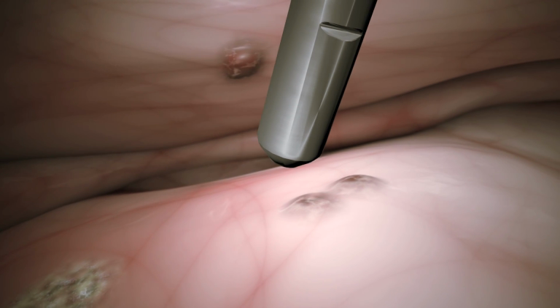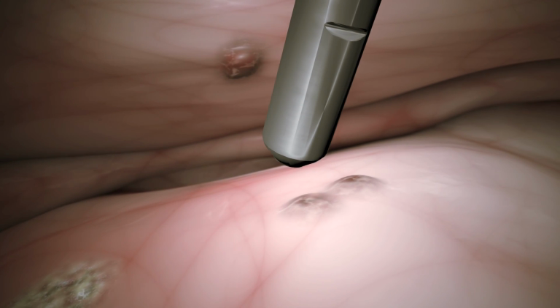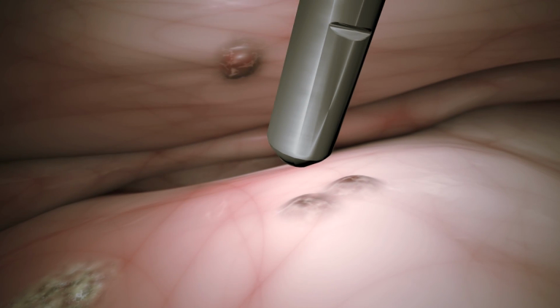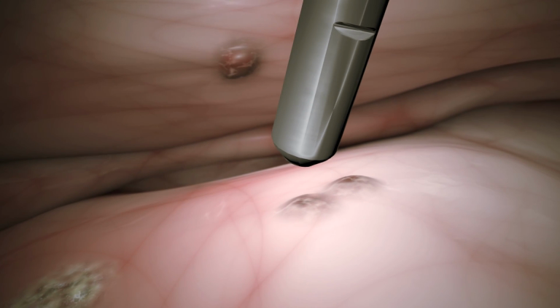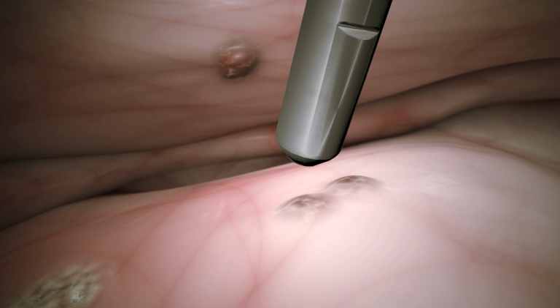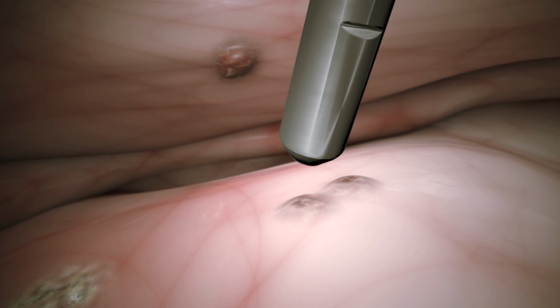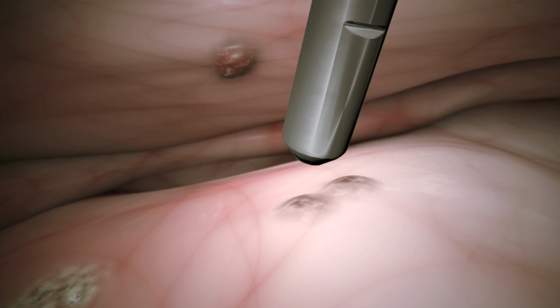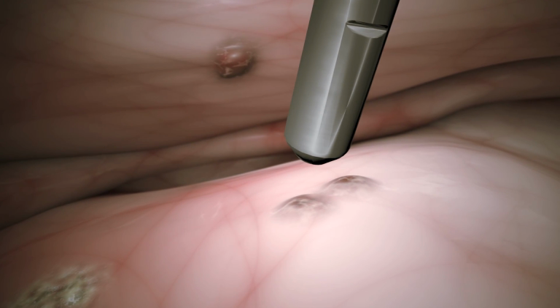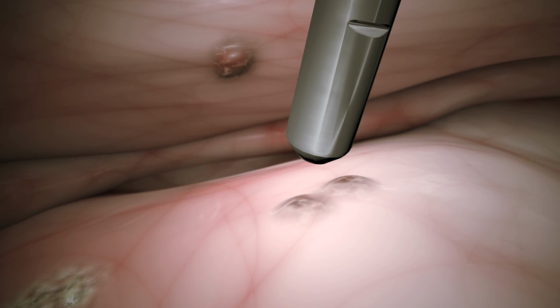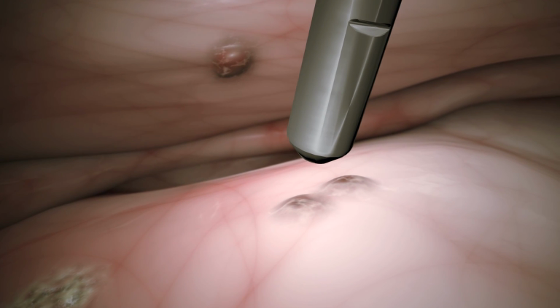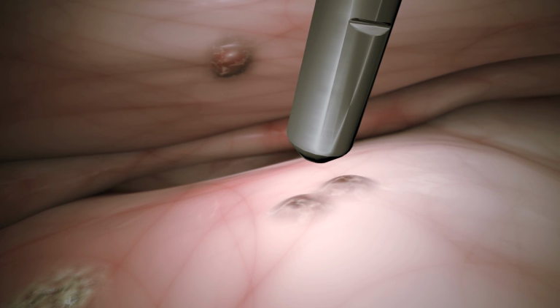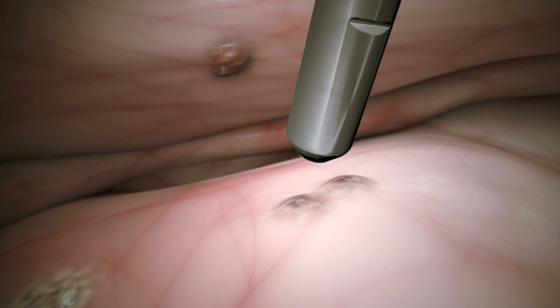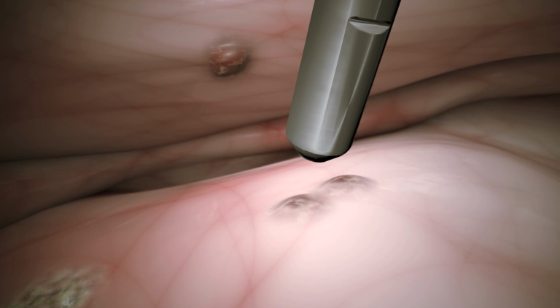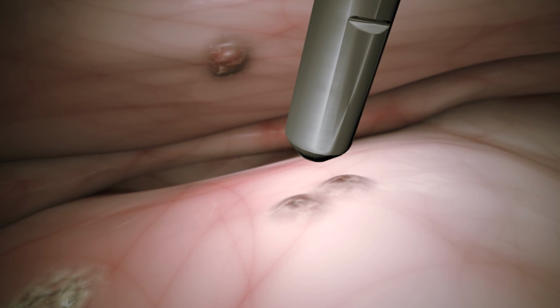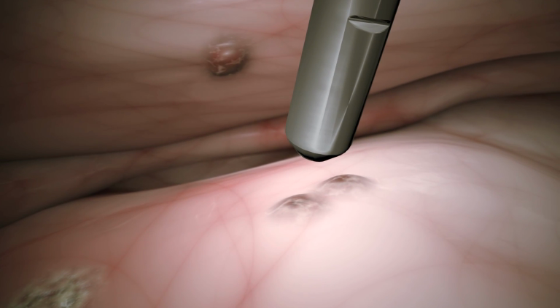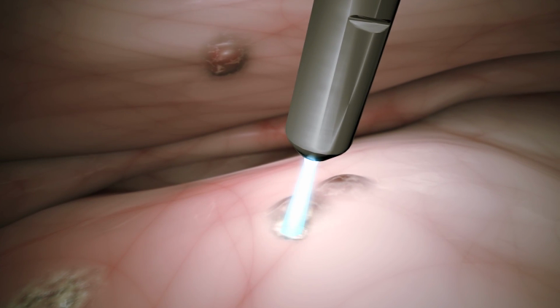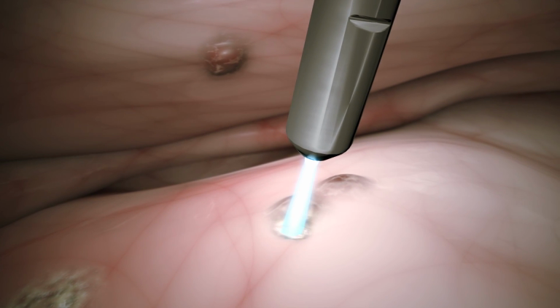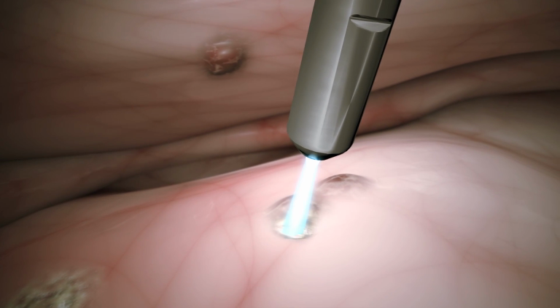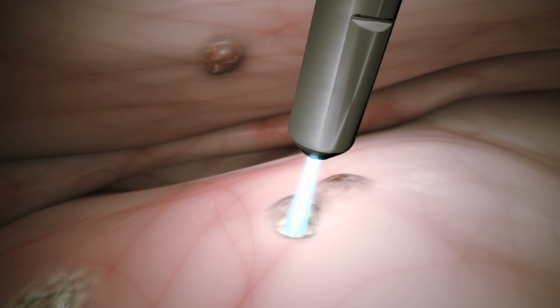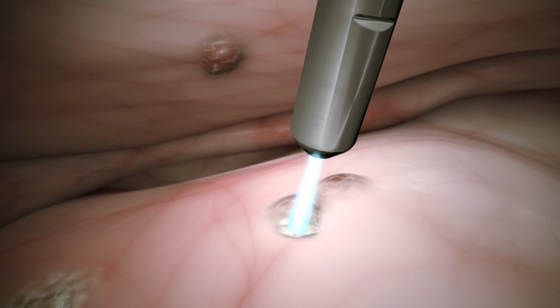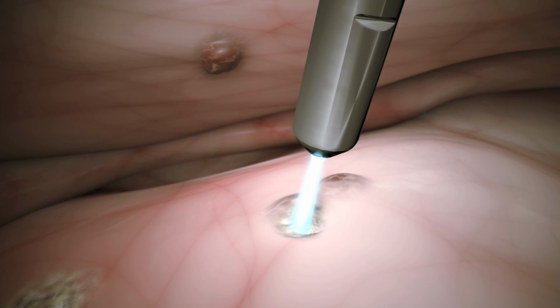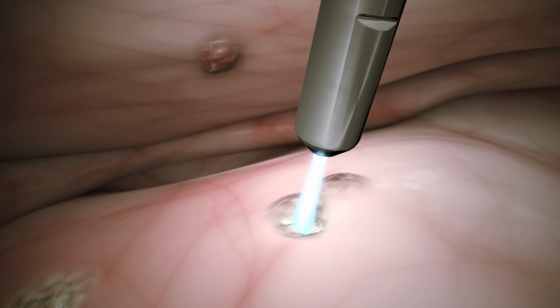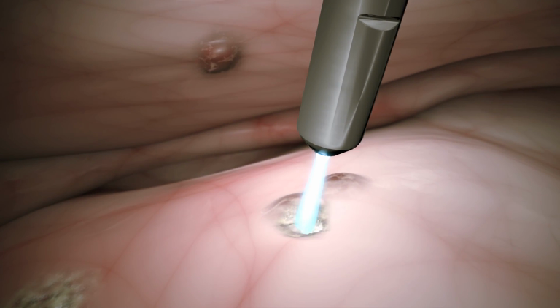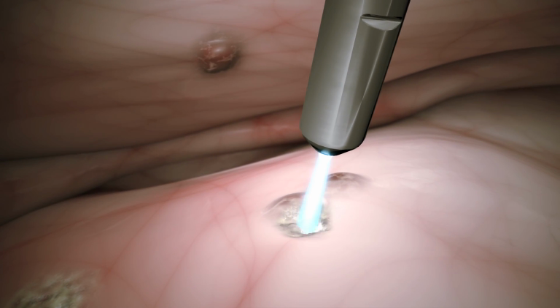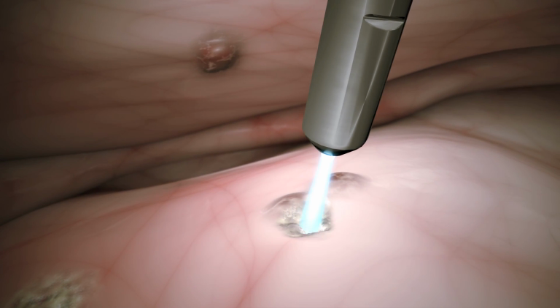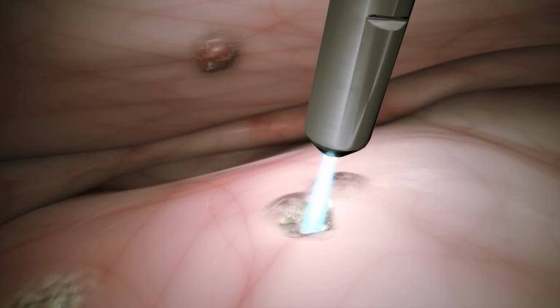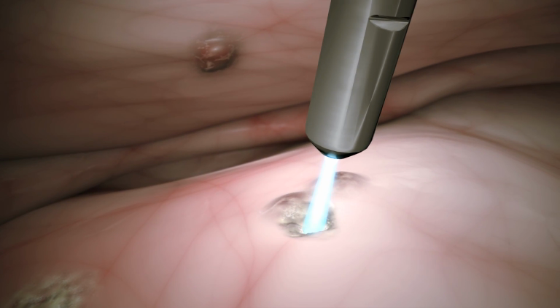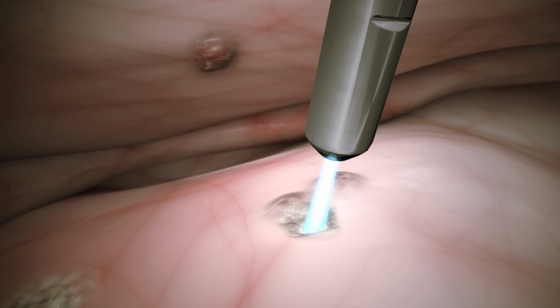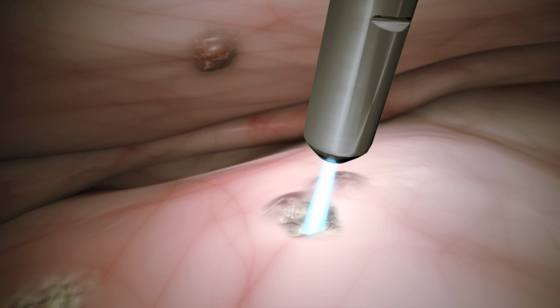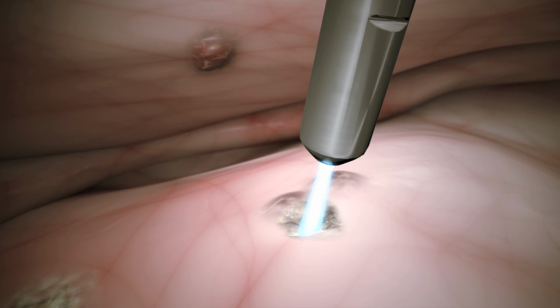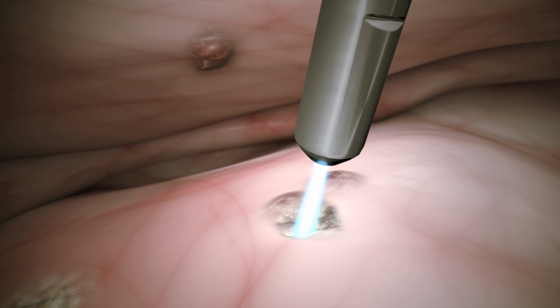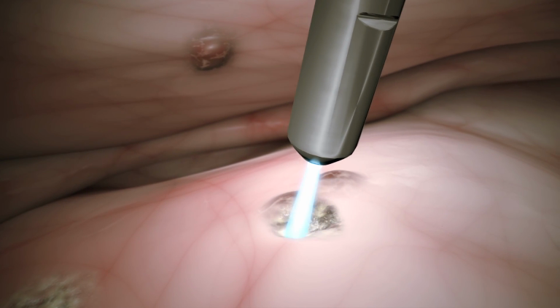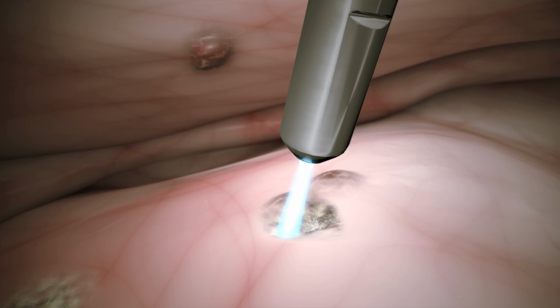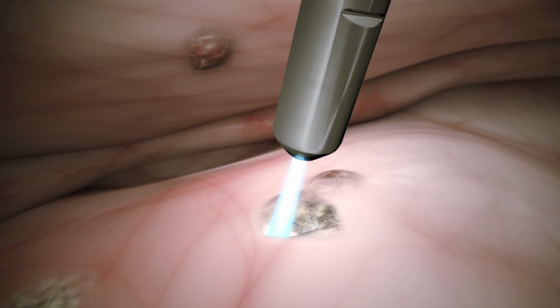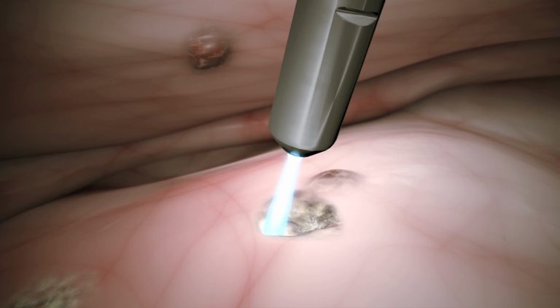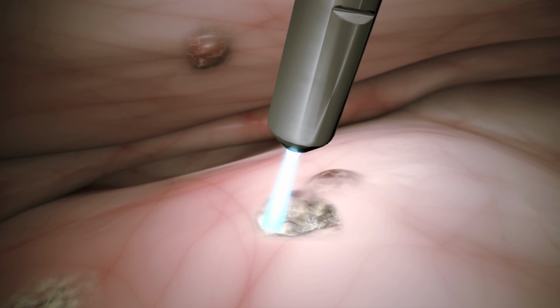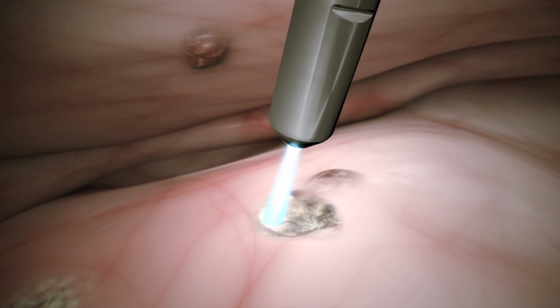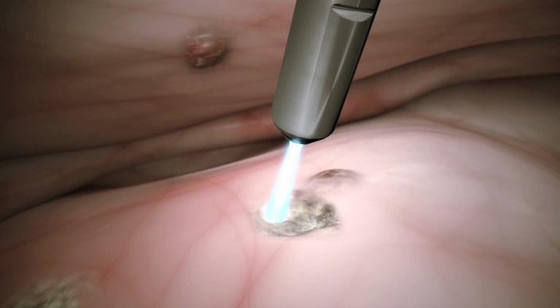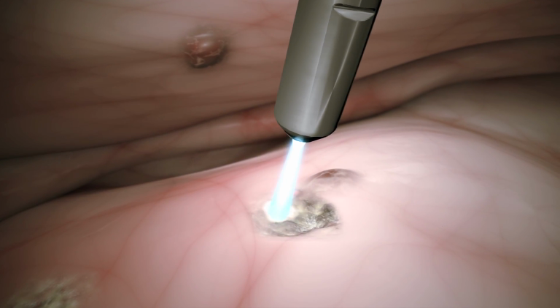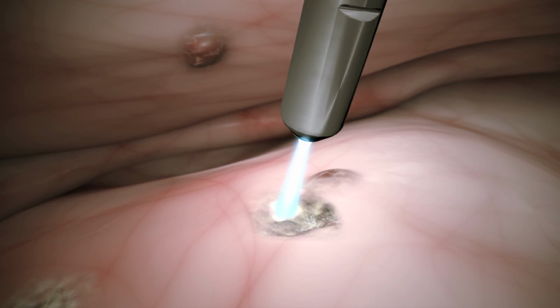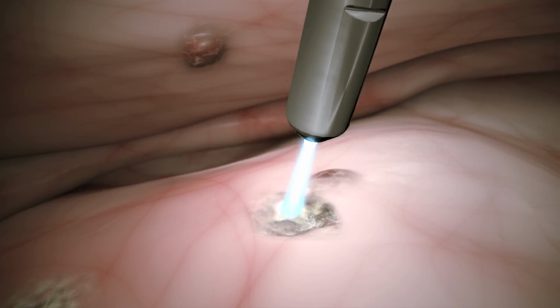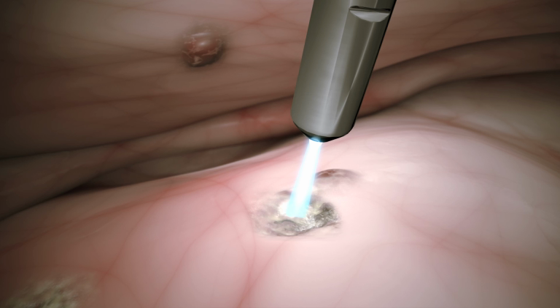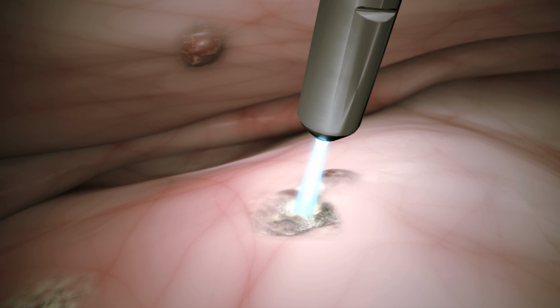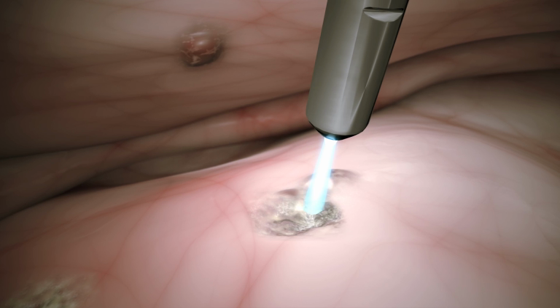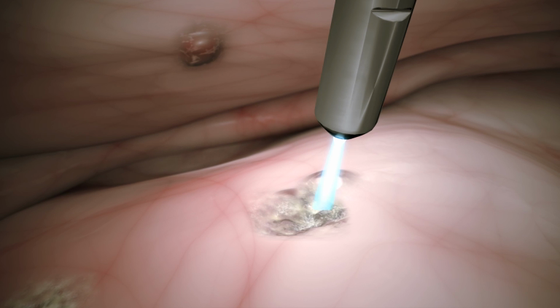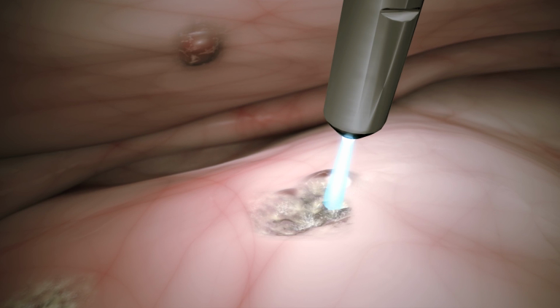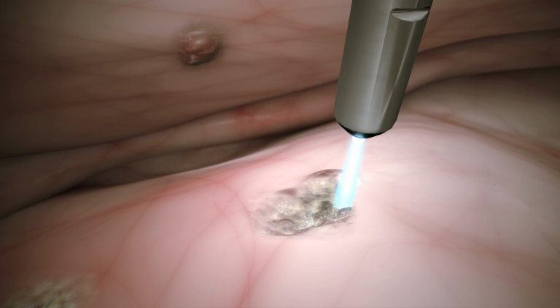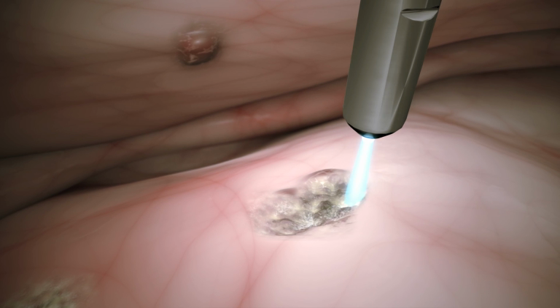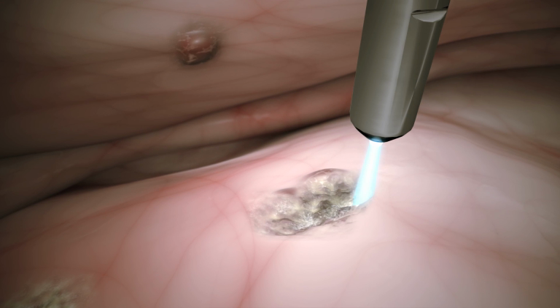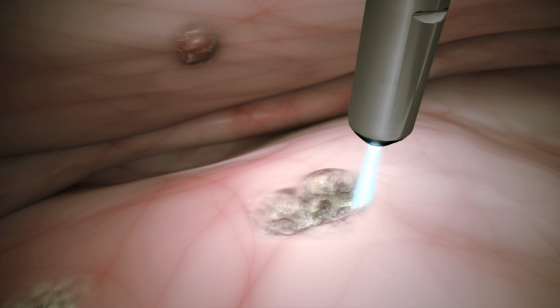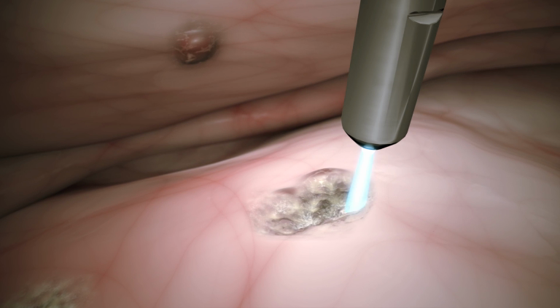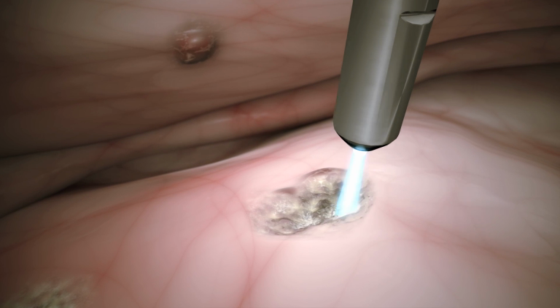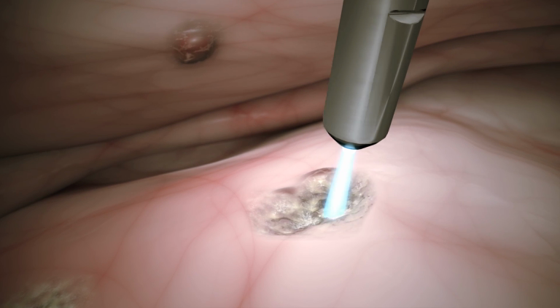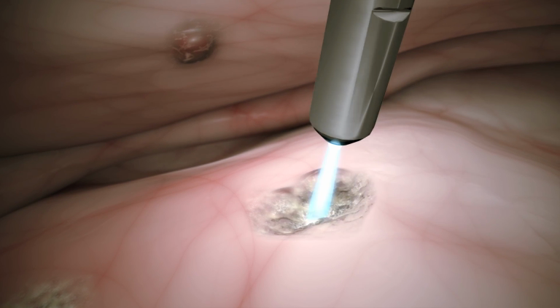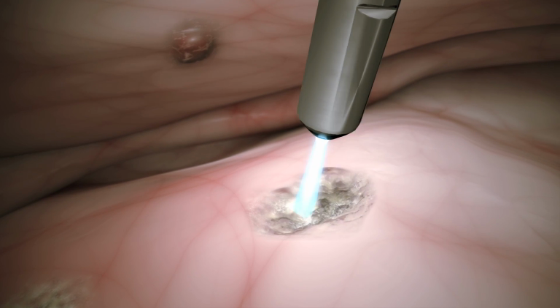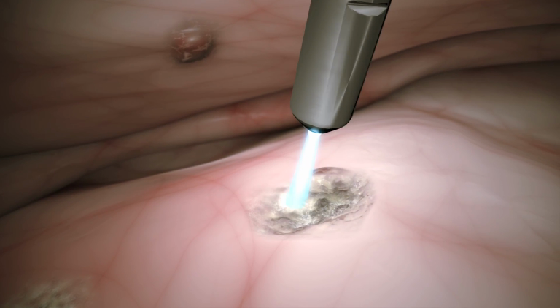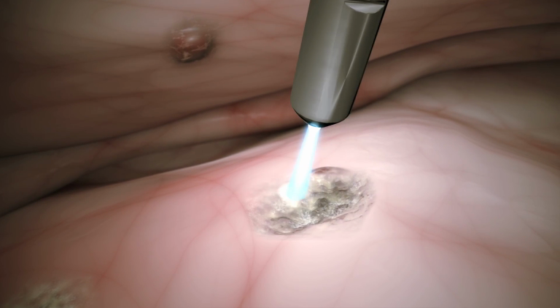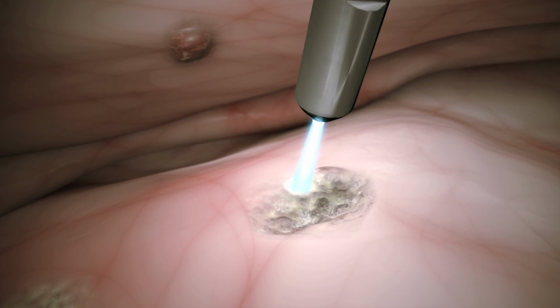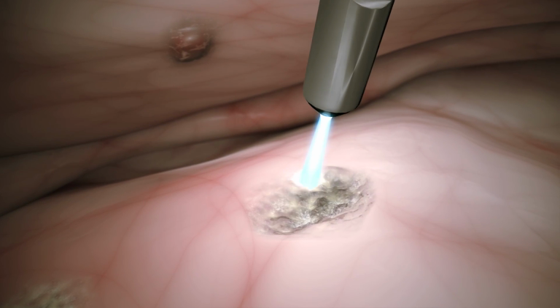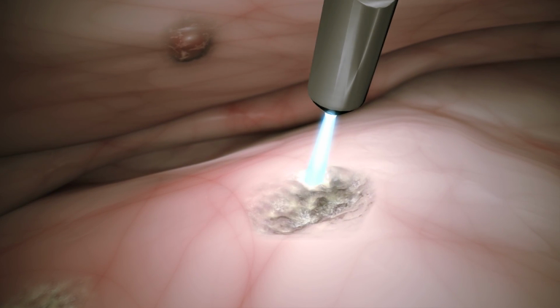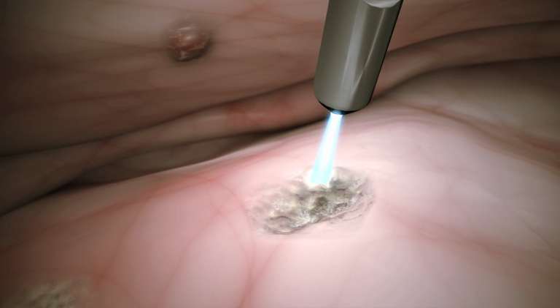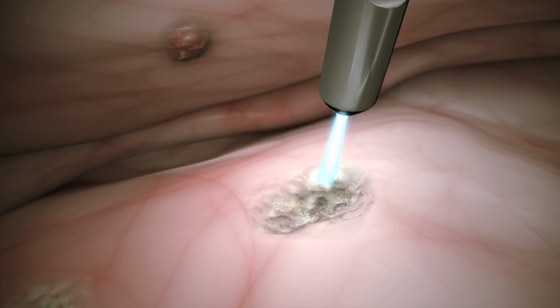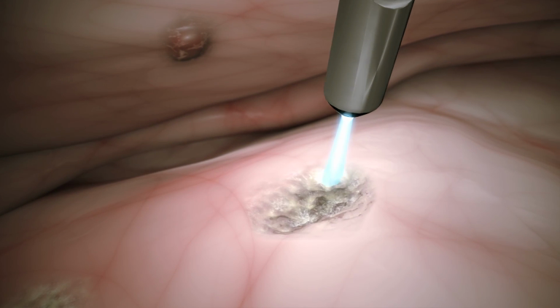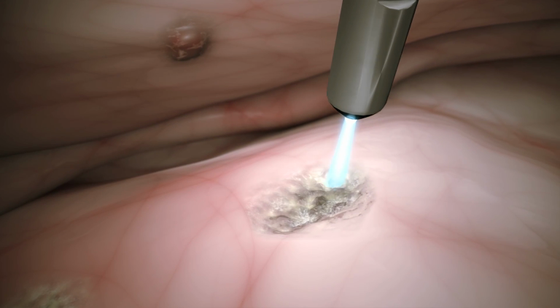As the PlasmaJet moves closer, the plasma energy is intensified and it vaporizes the target tissue.